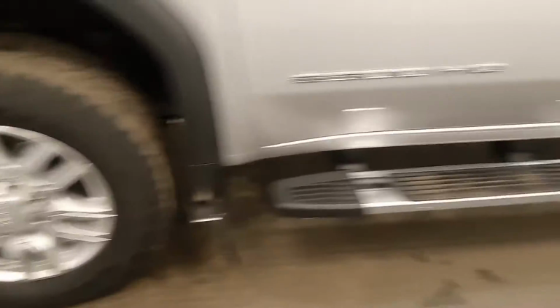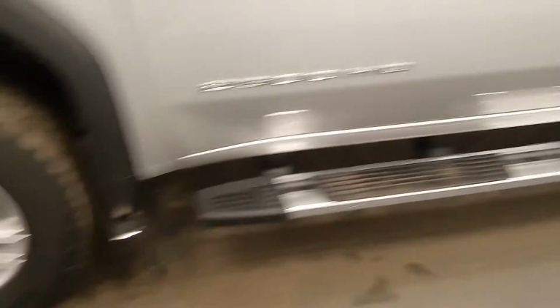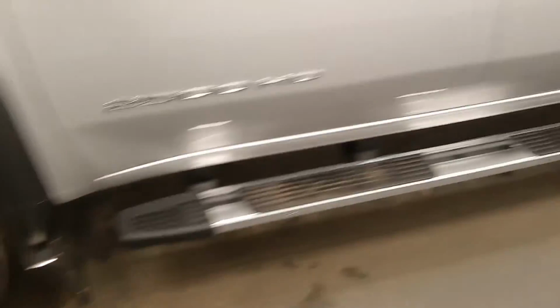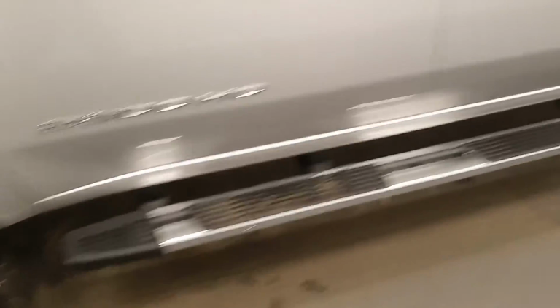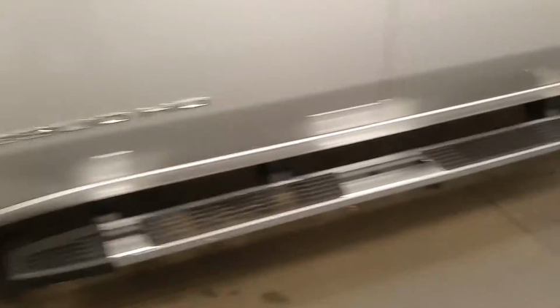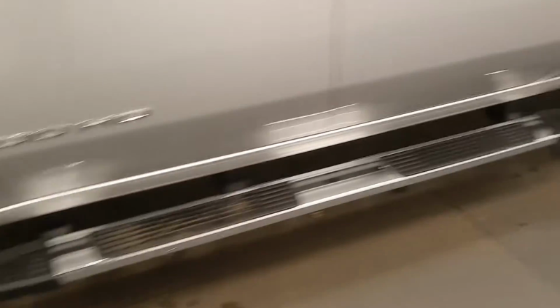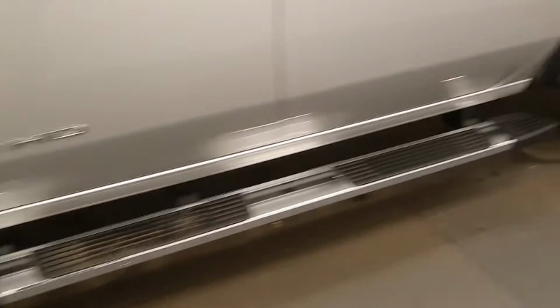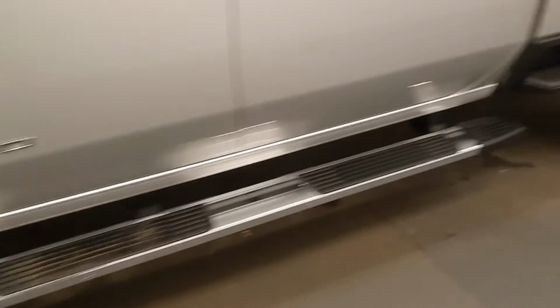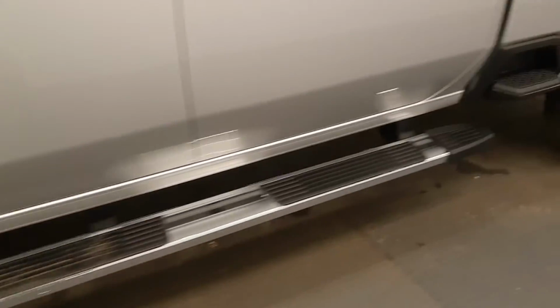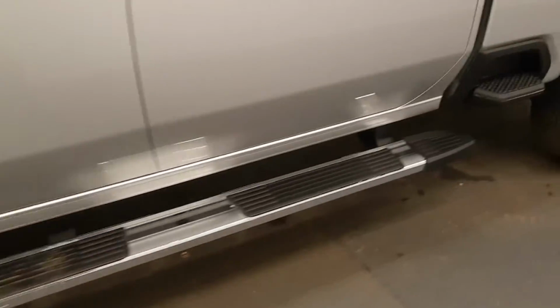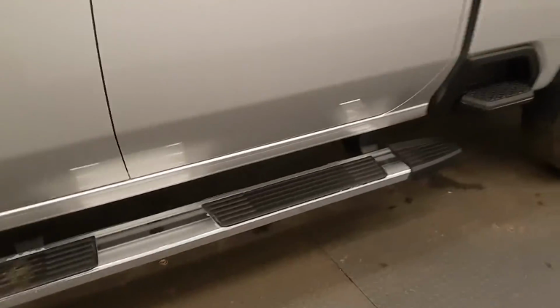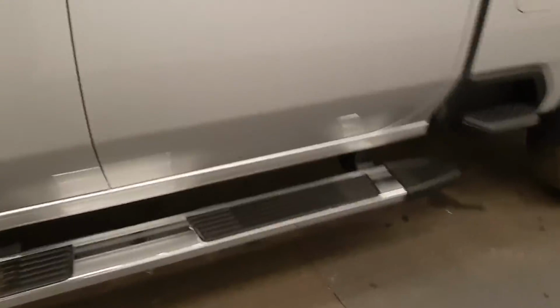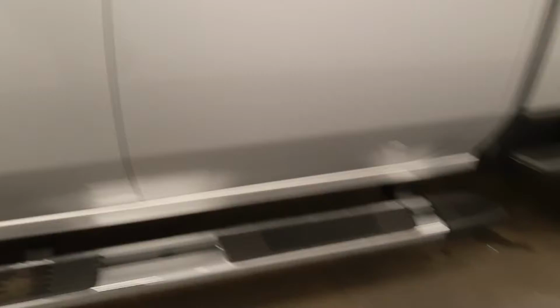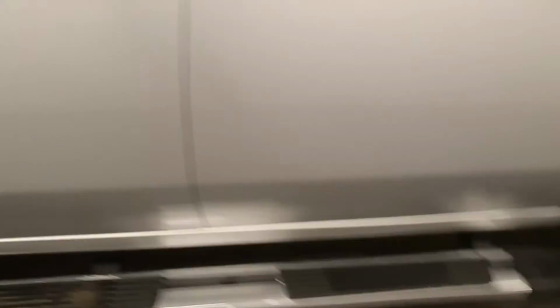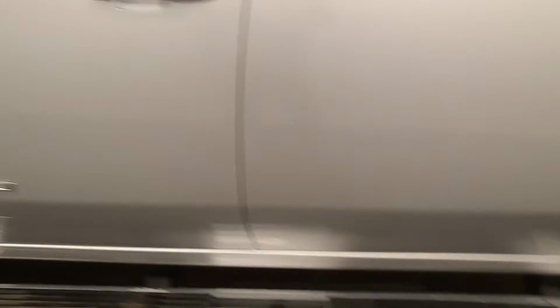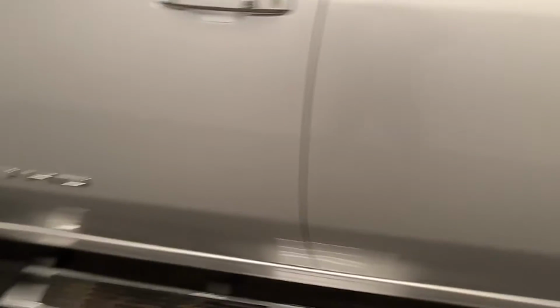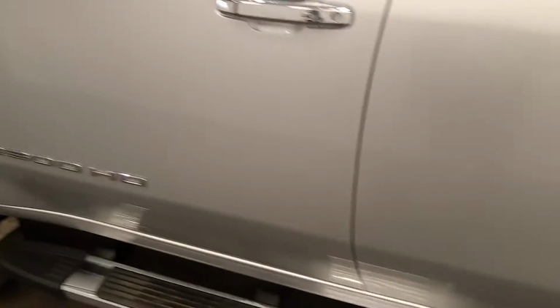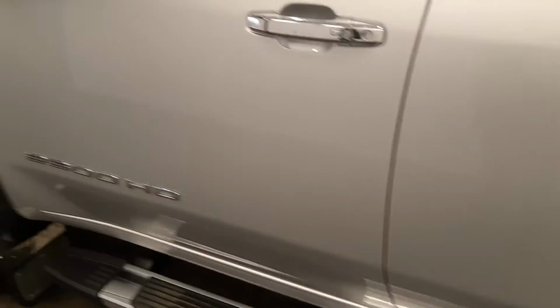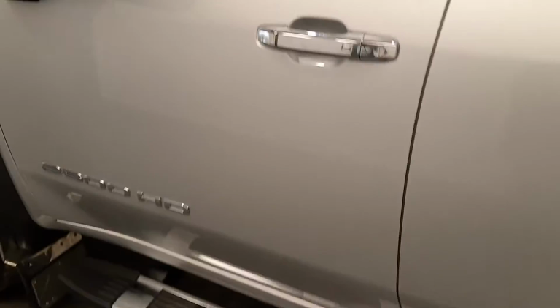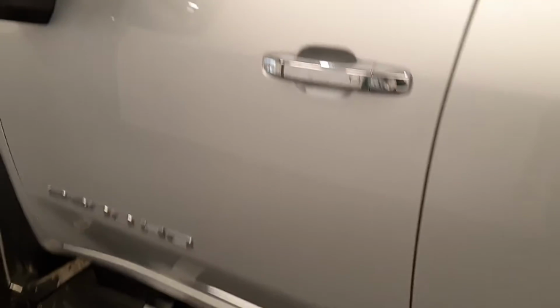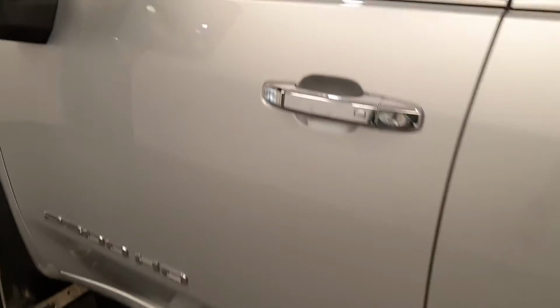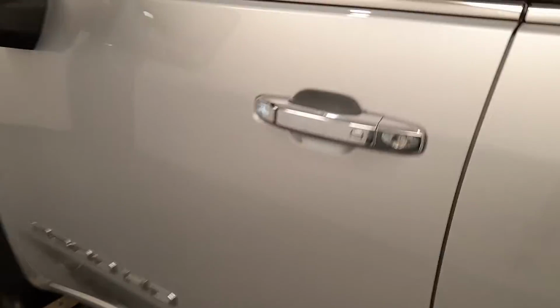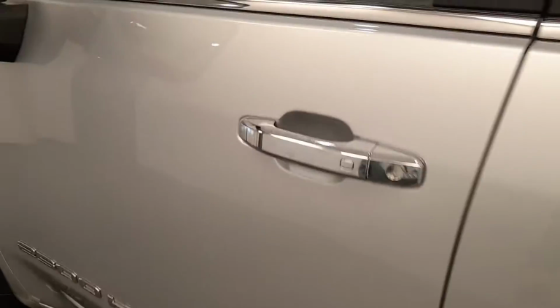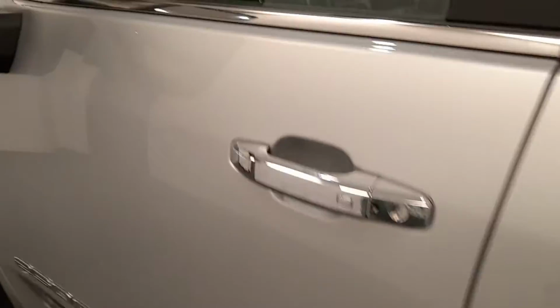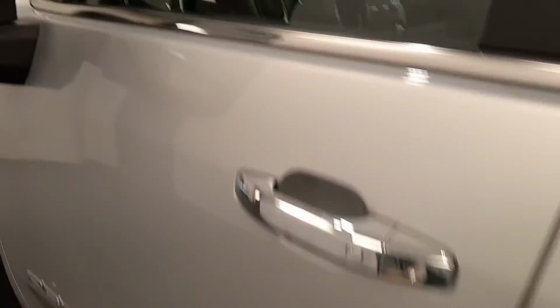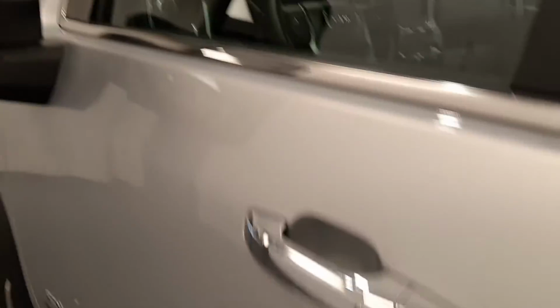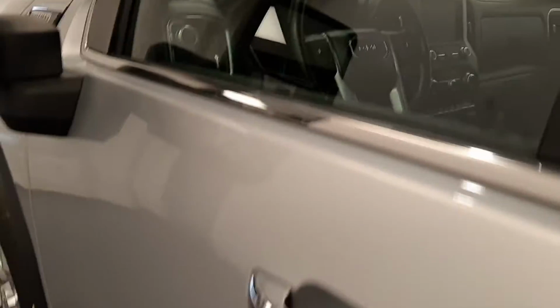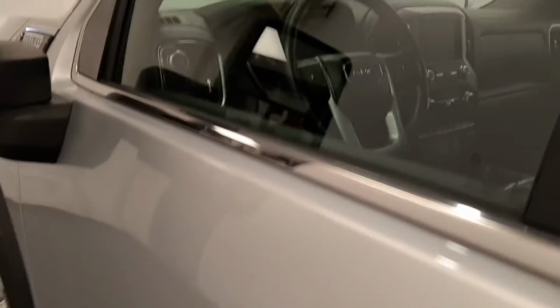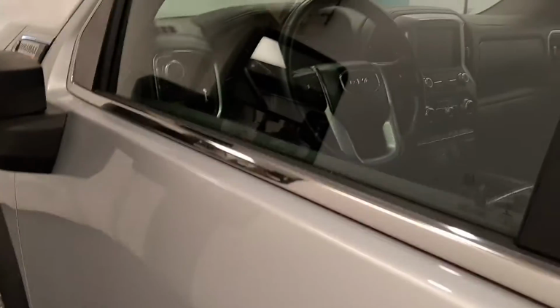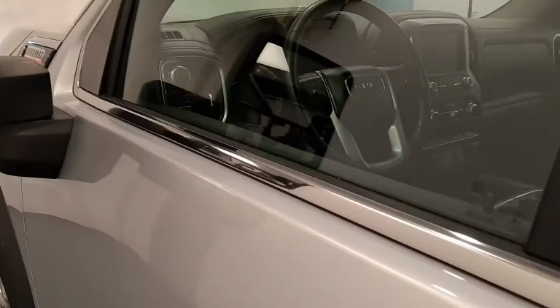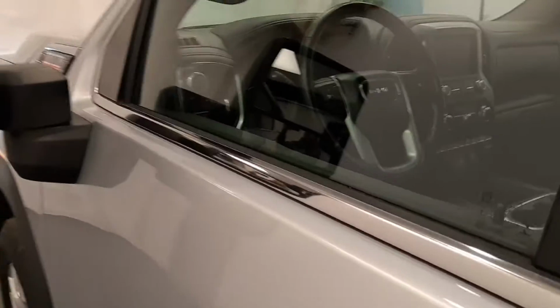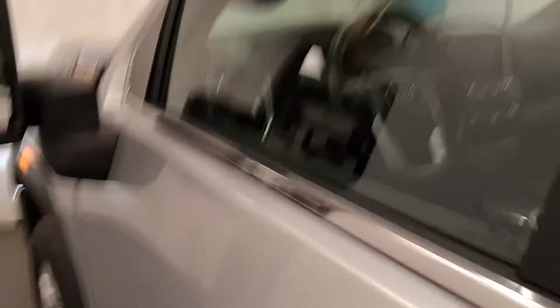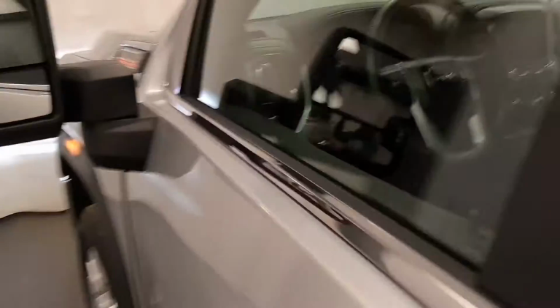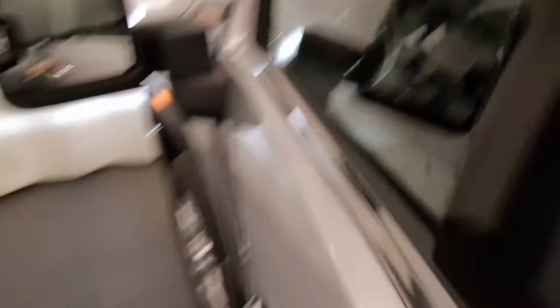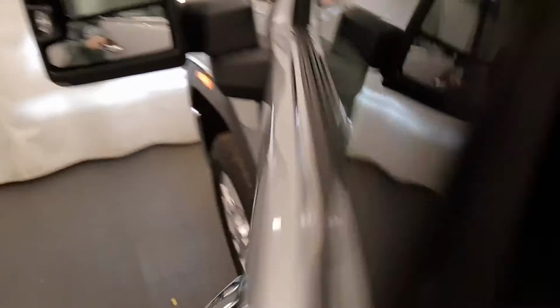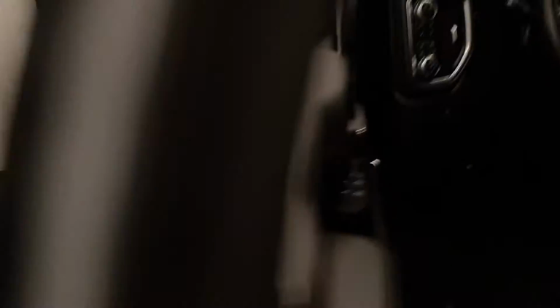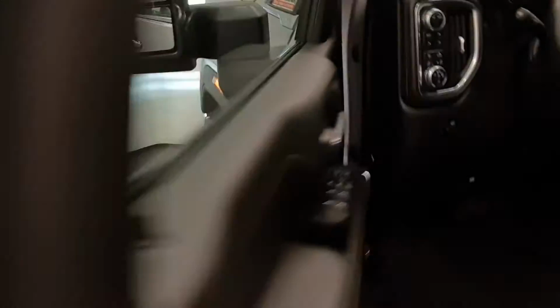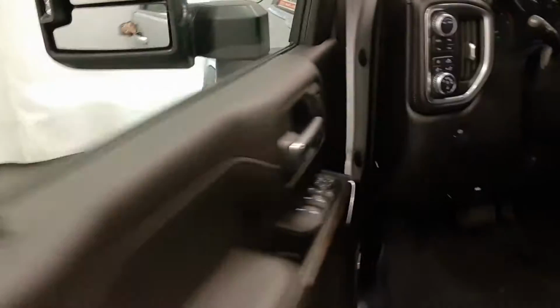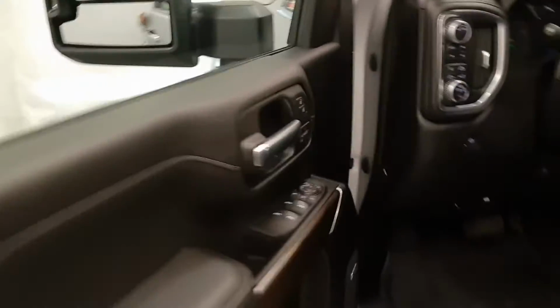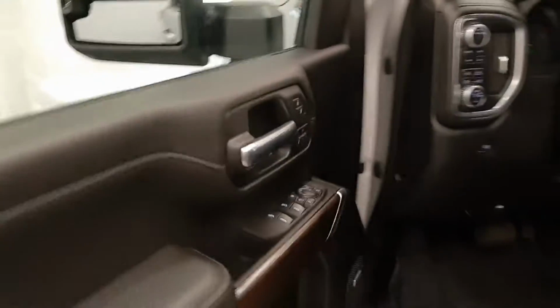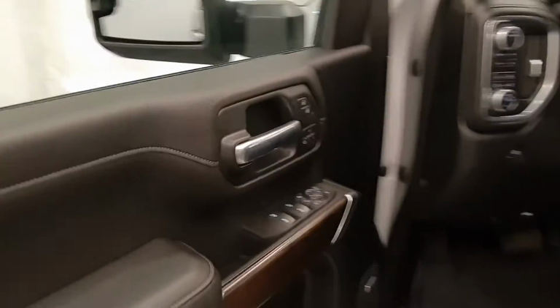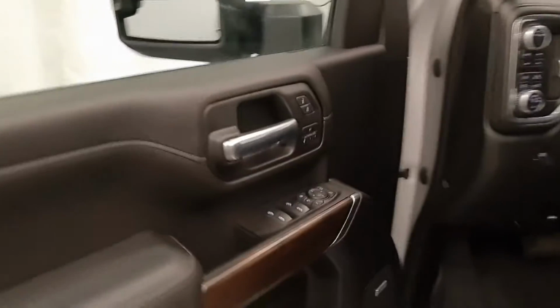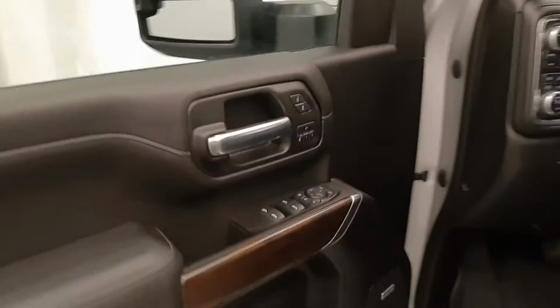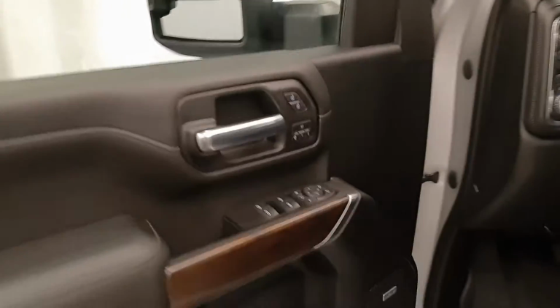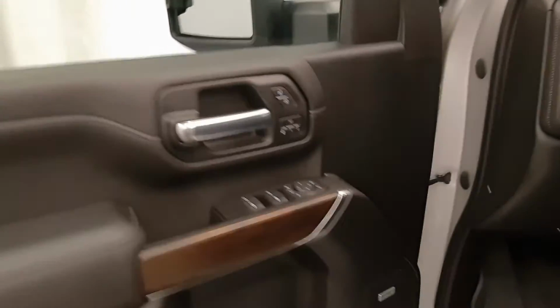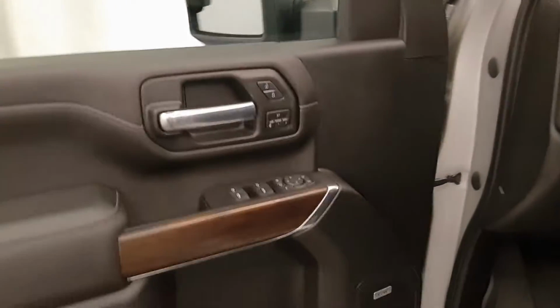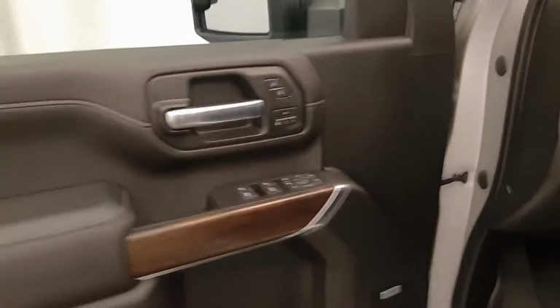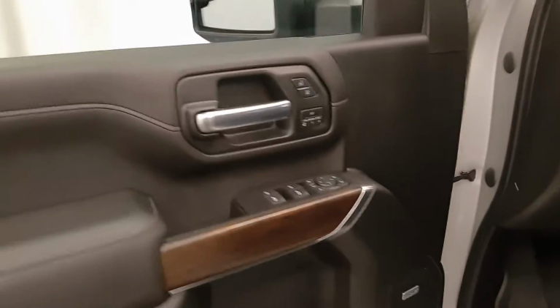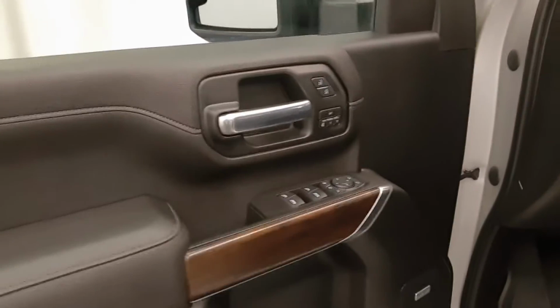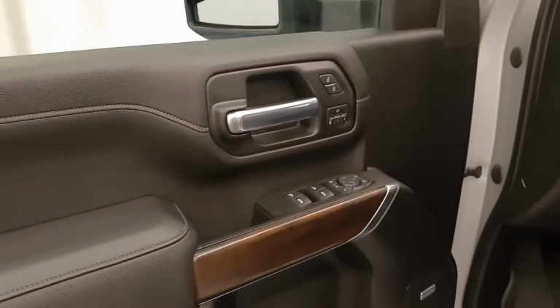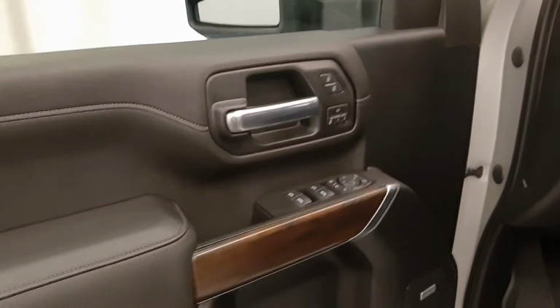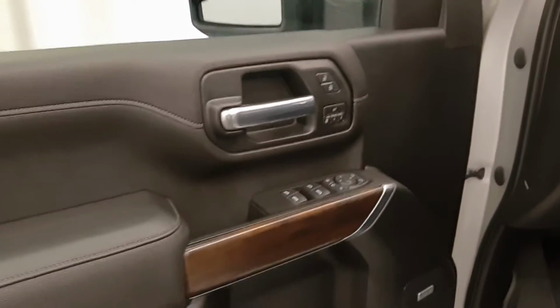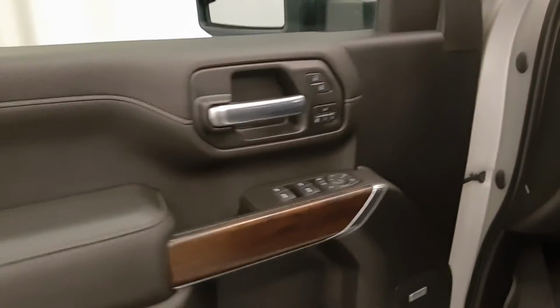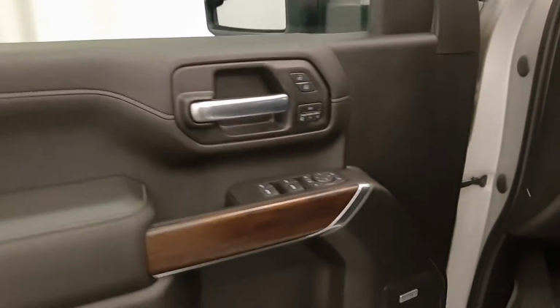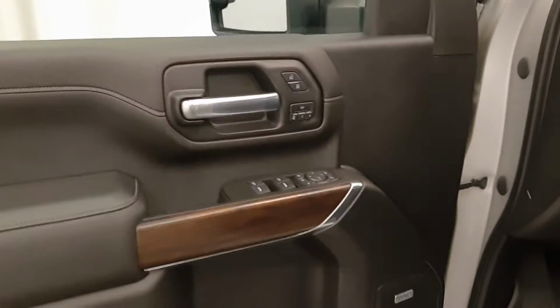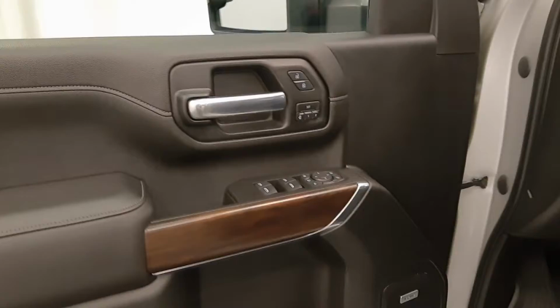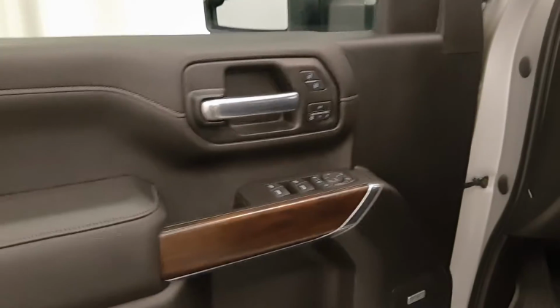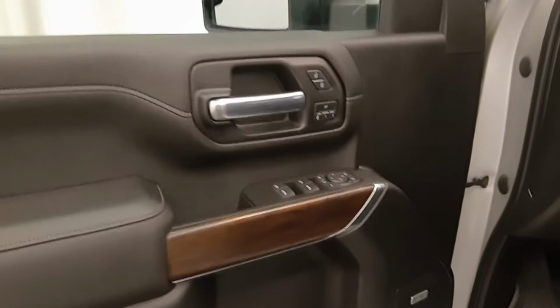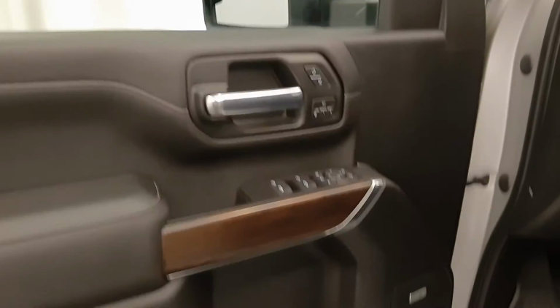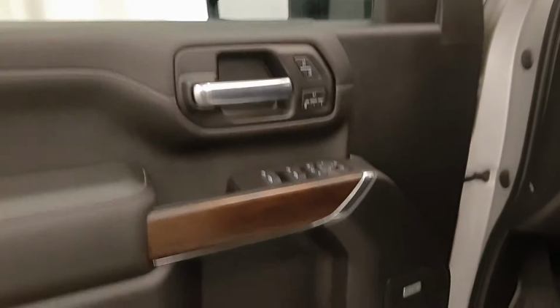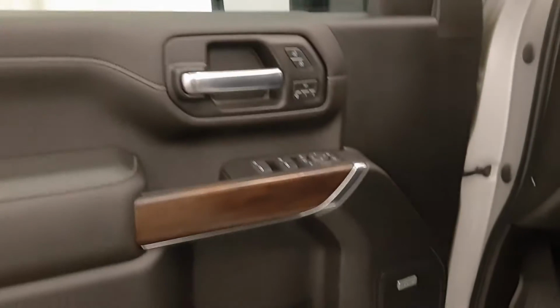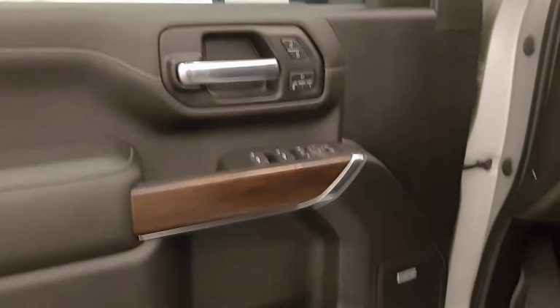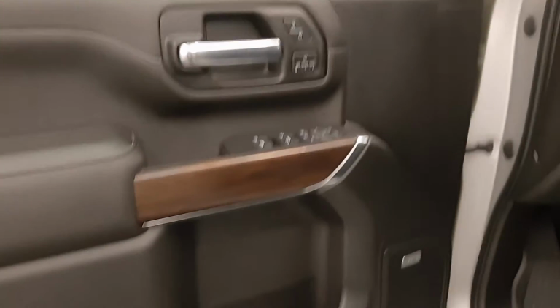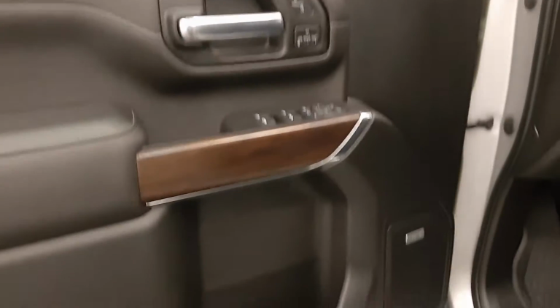Running boards, smart key access, power windows, locks and mirrors, power folding mirrors, and memory seats.